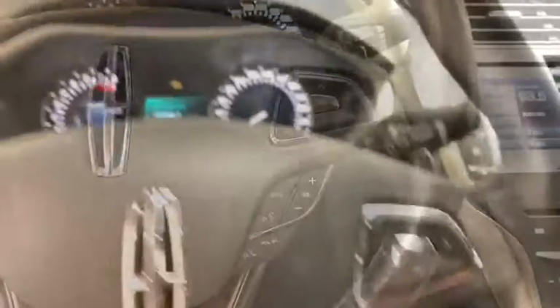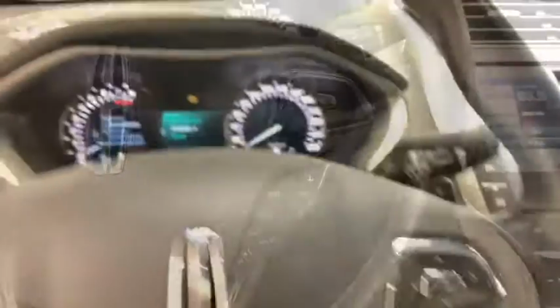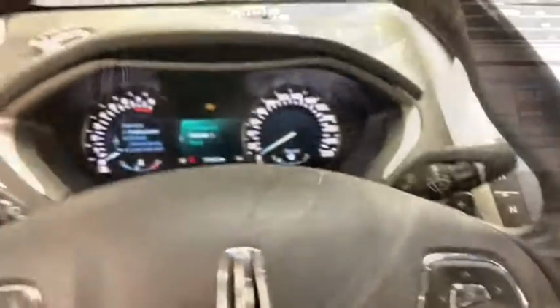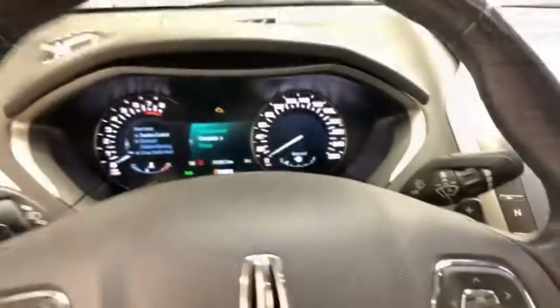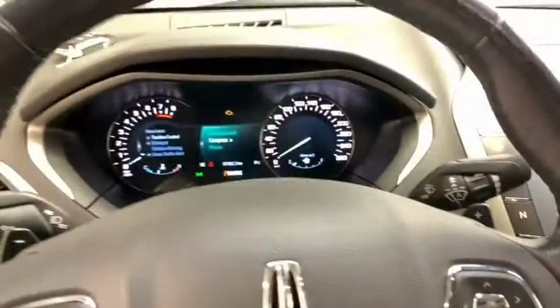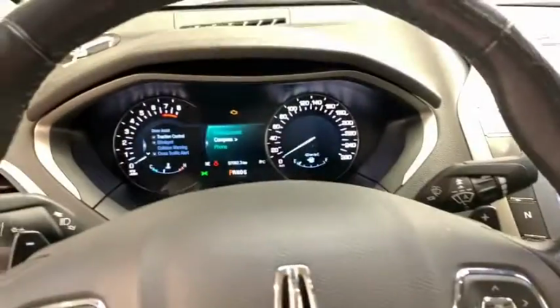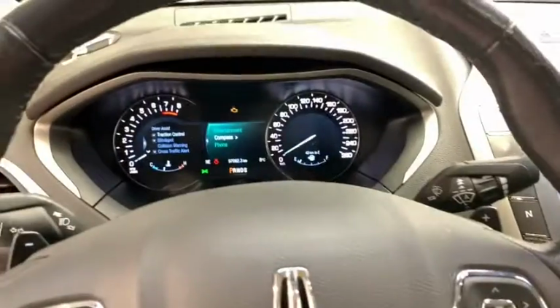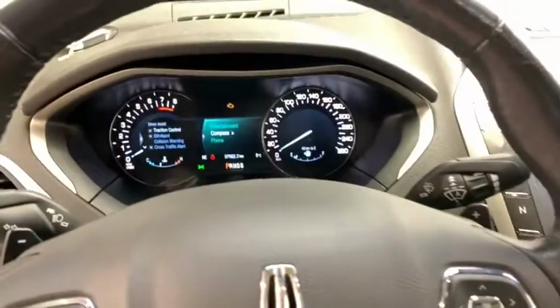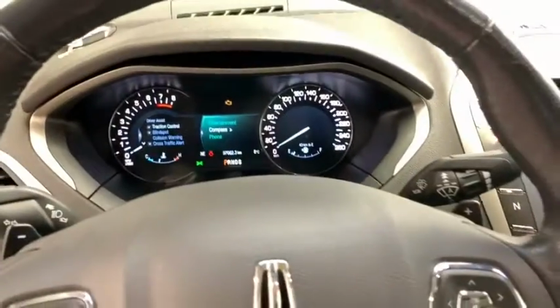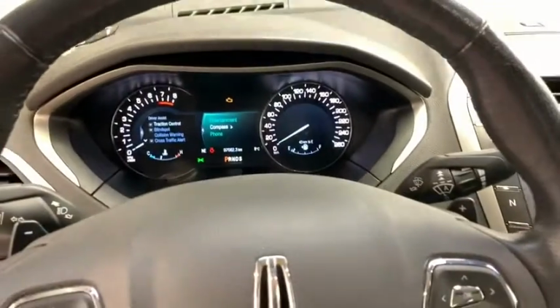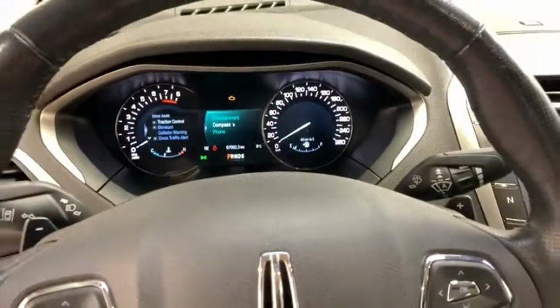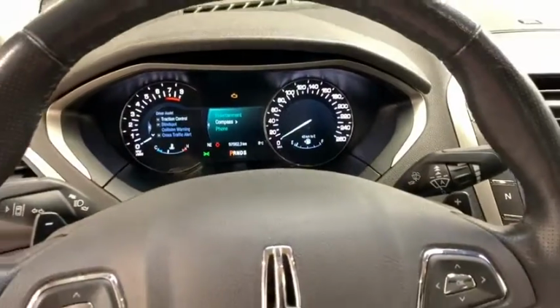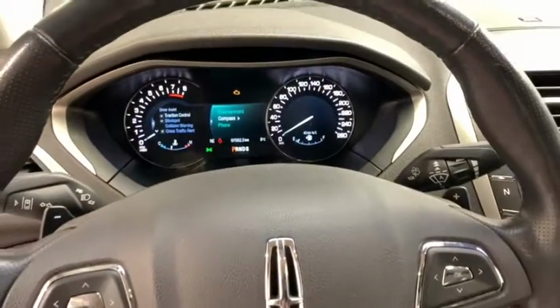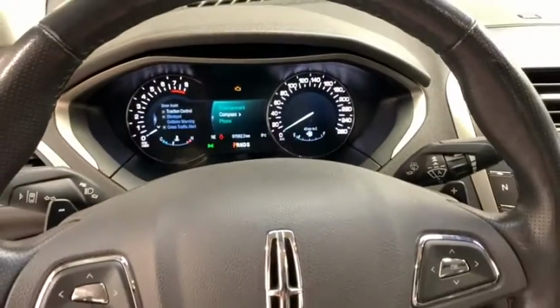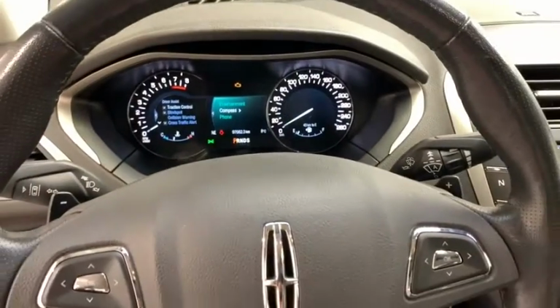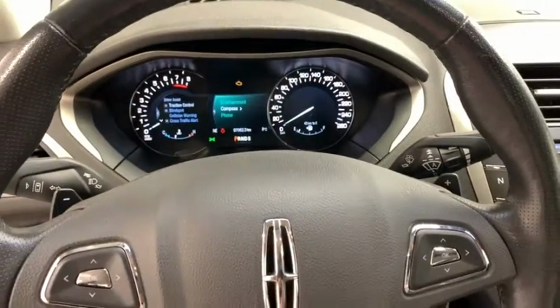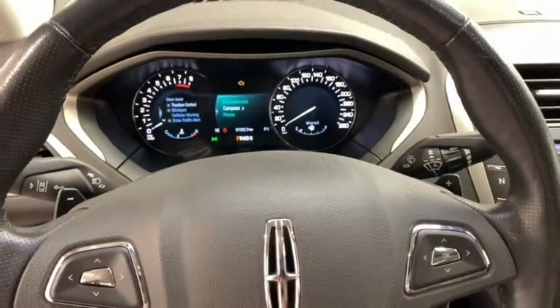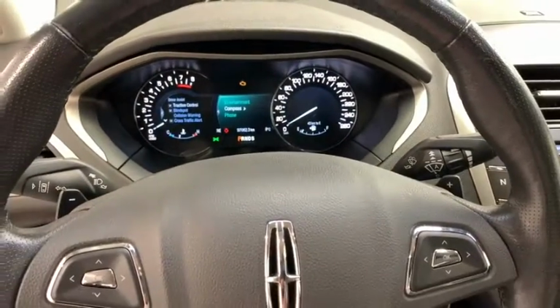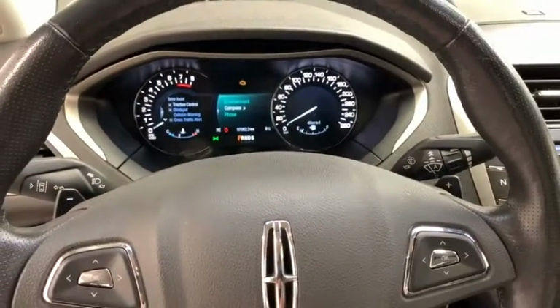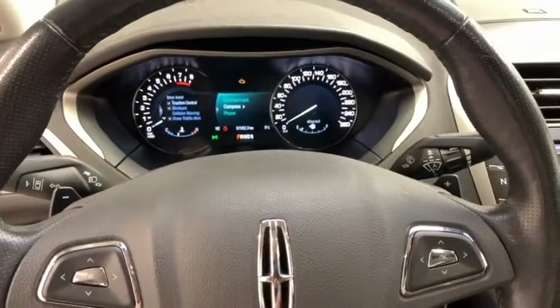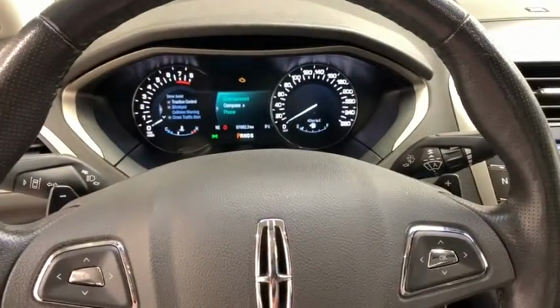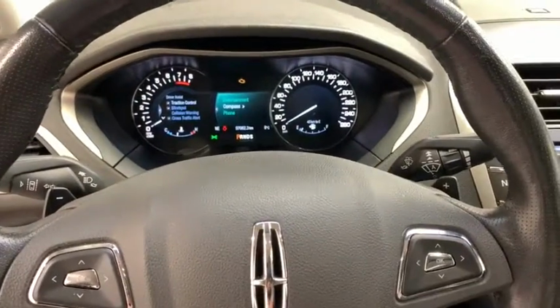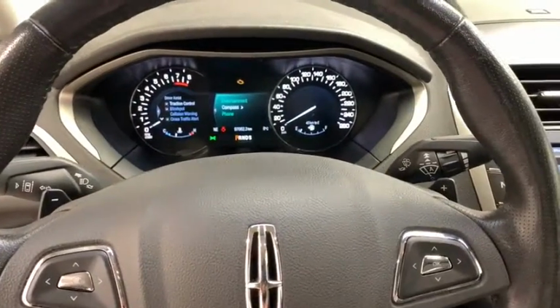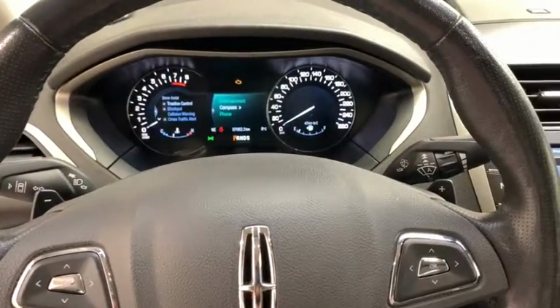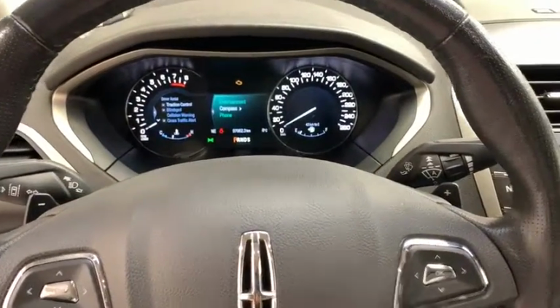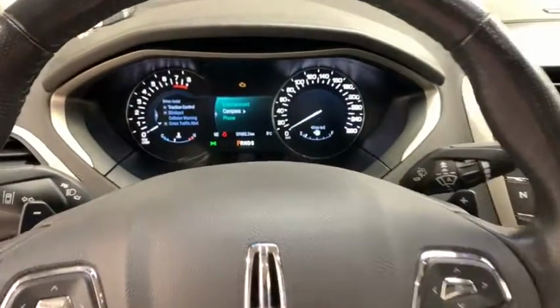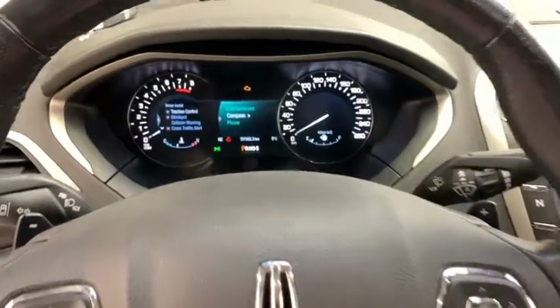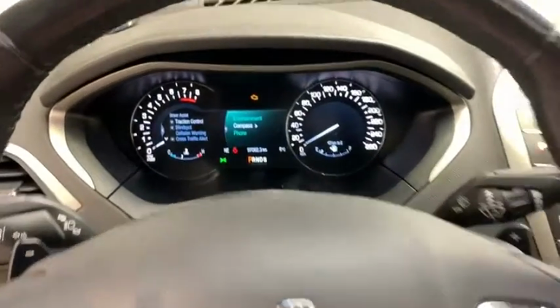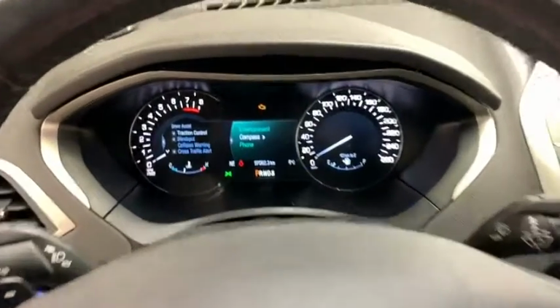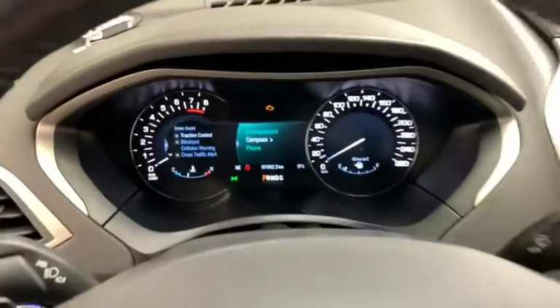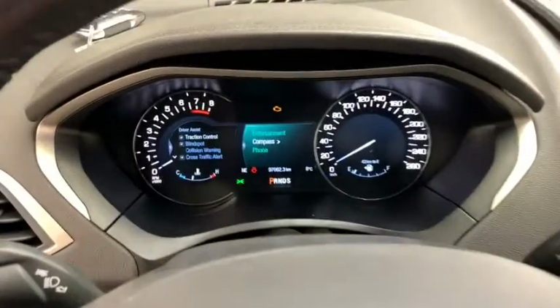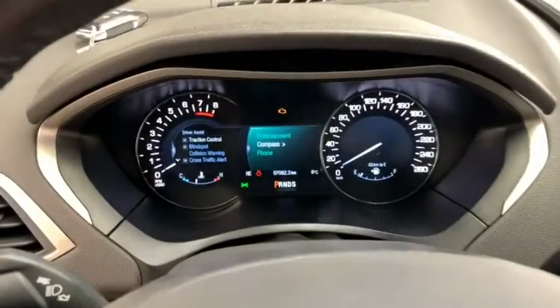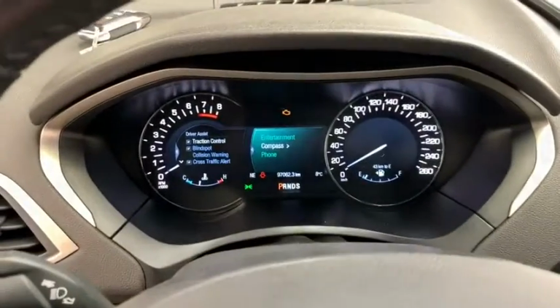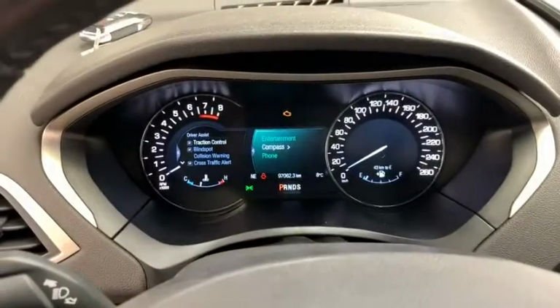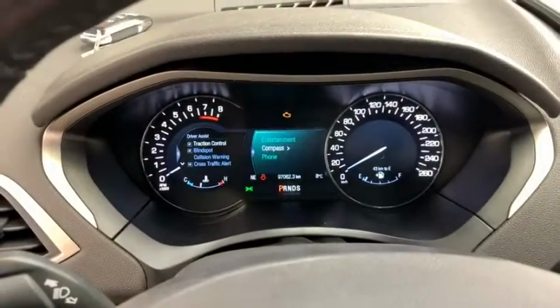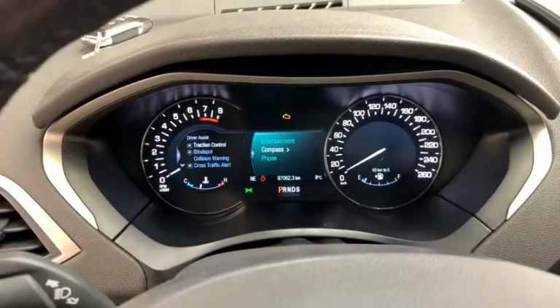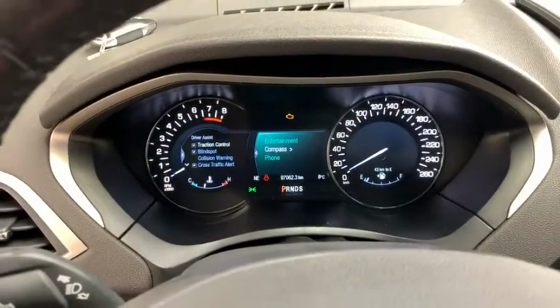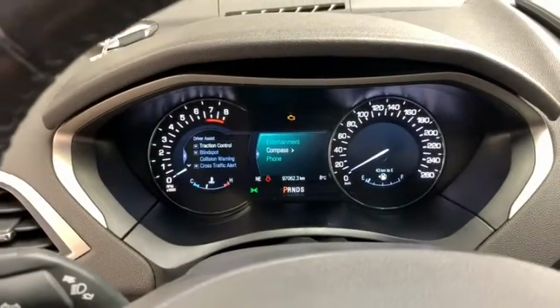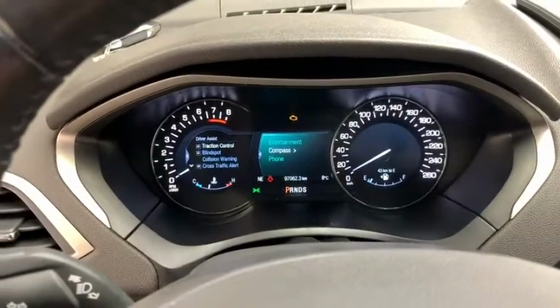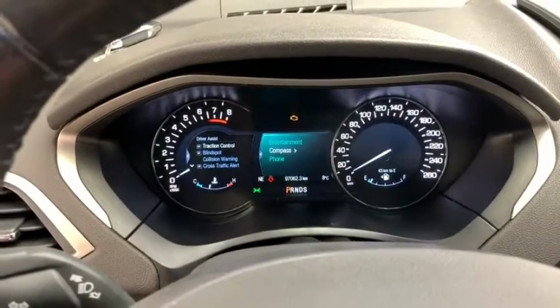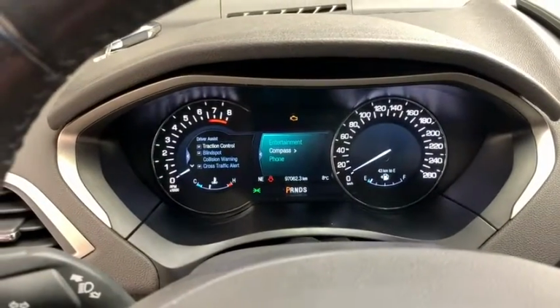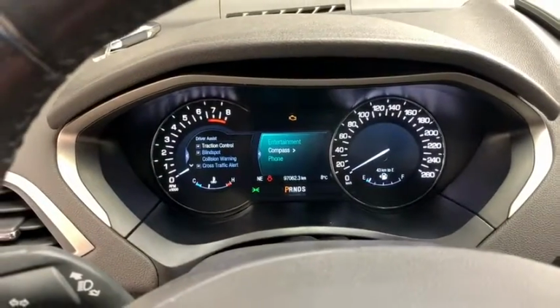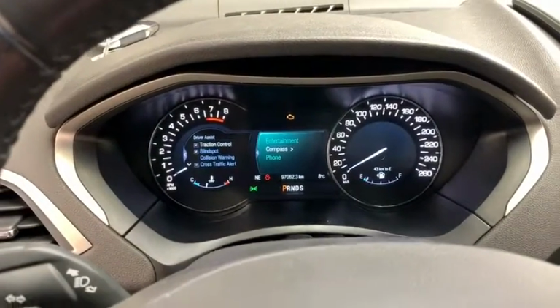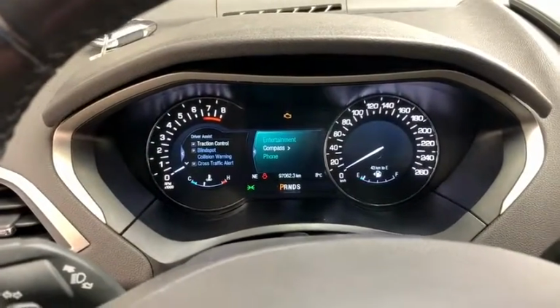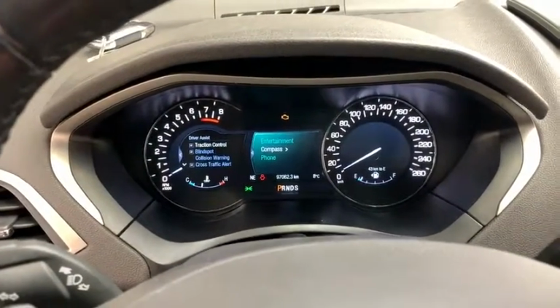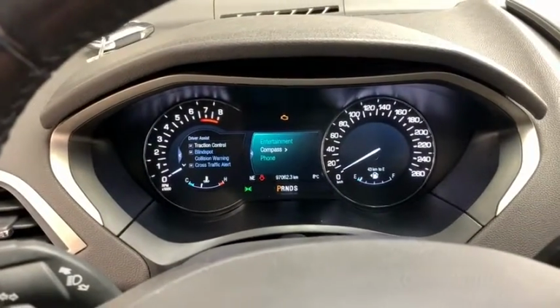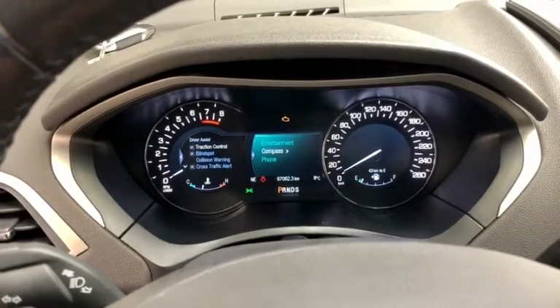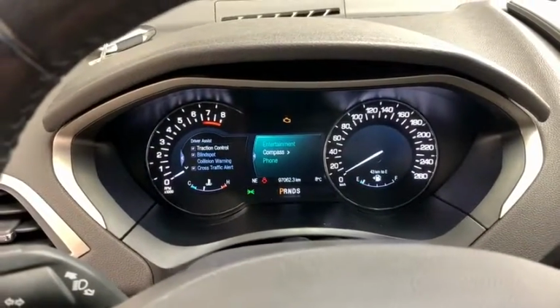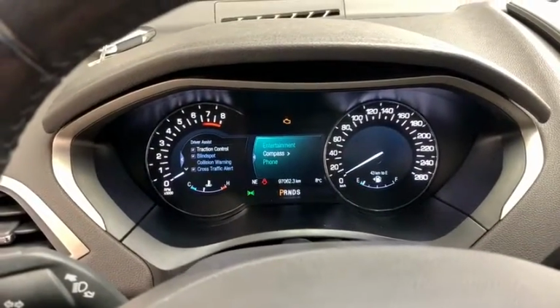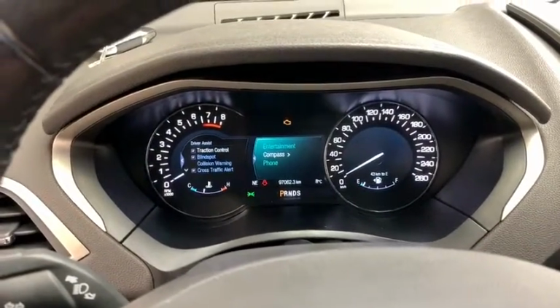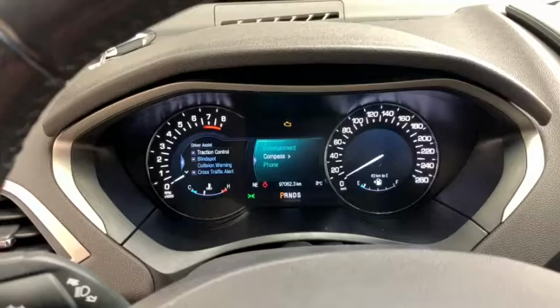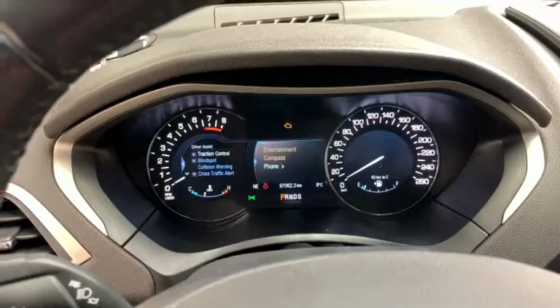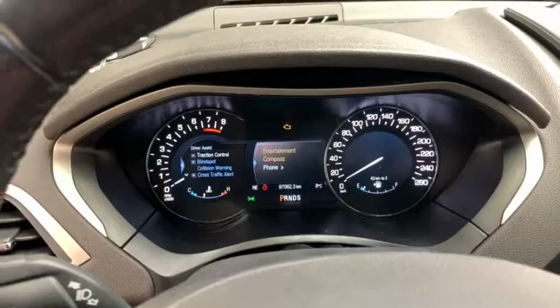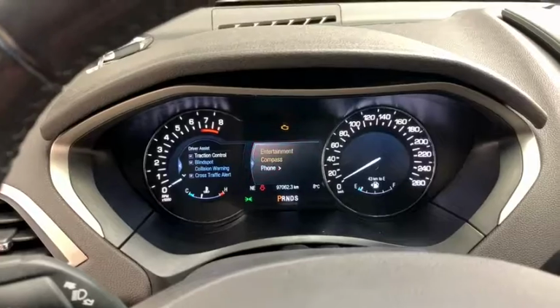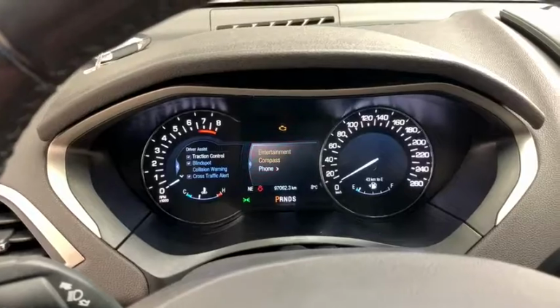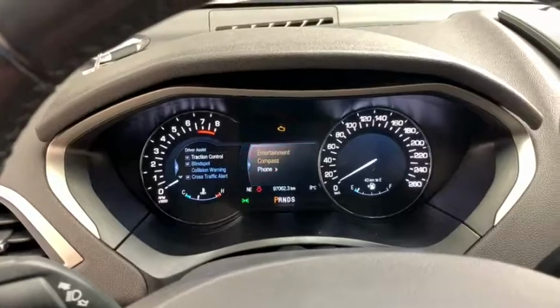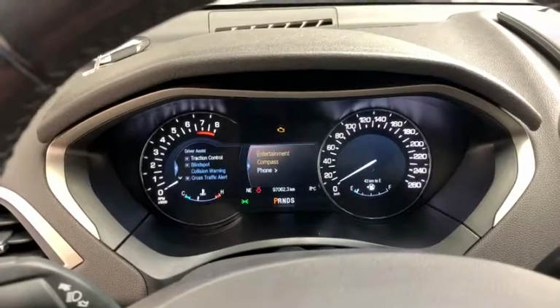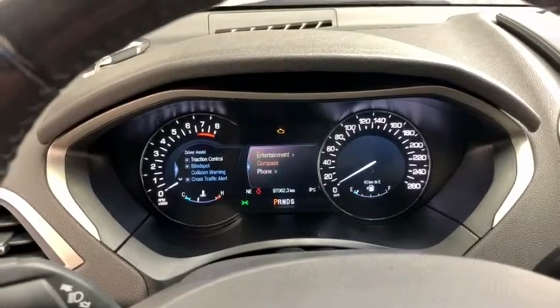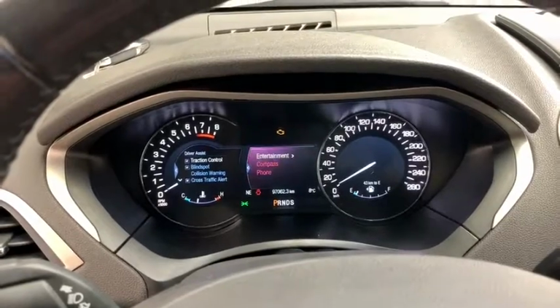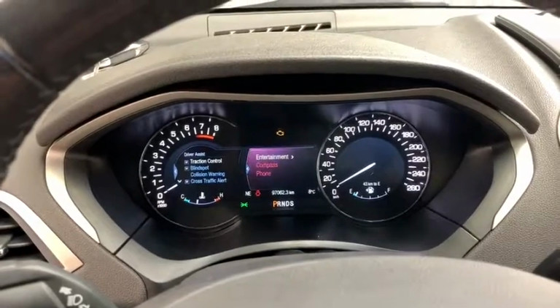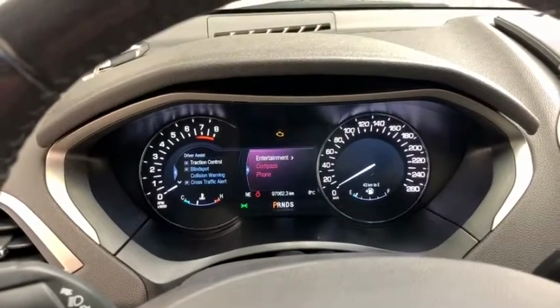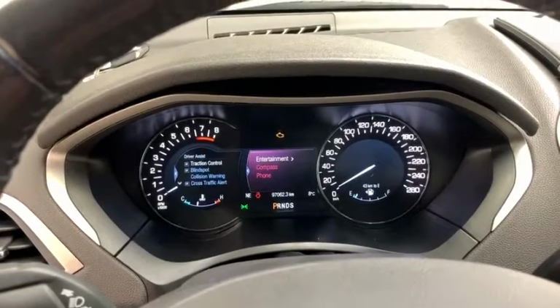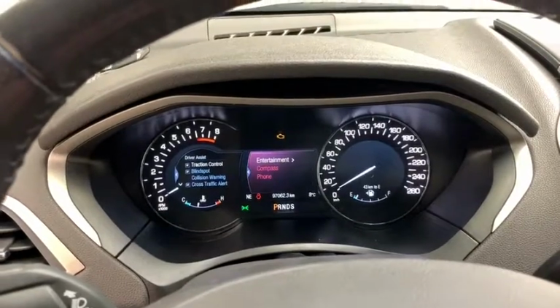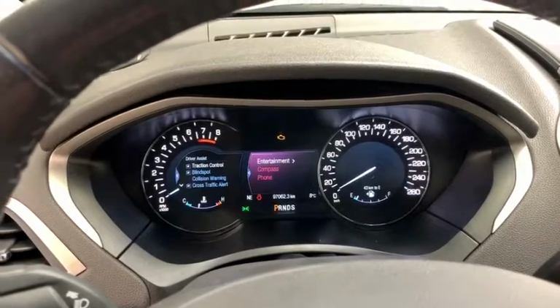Above on the steering wheel you have your paddle shifters, and just look at this well-lit, well-gauged cluster and driver information display.